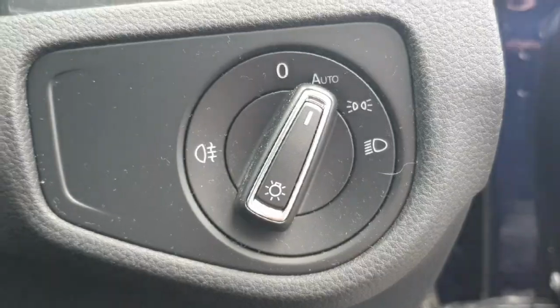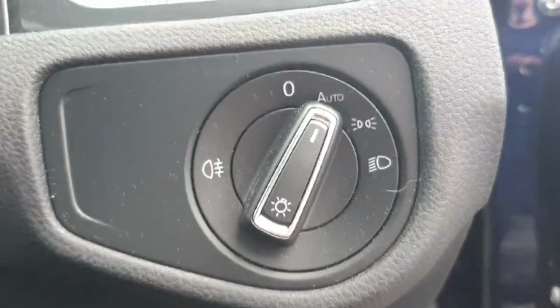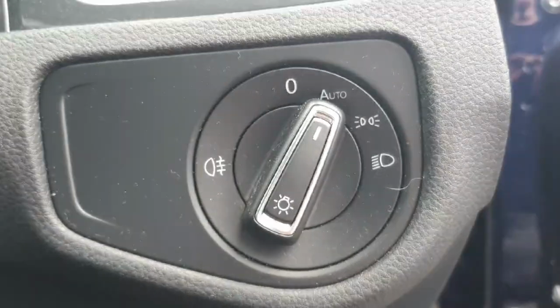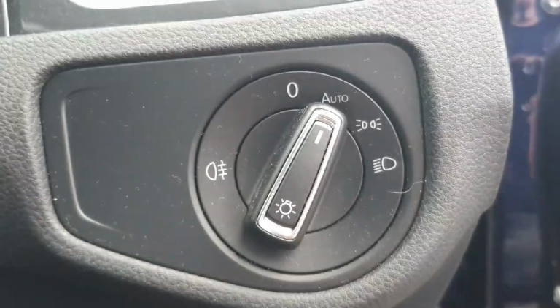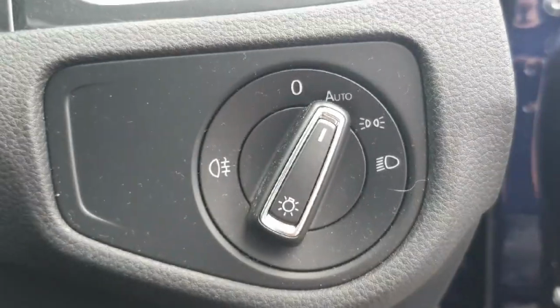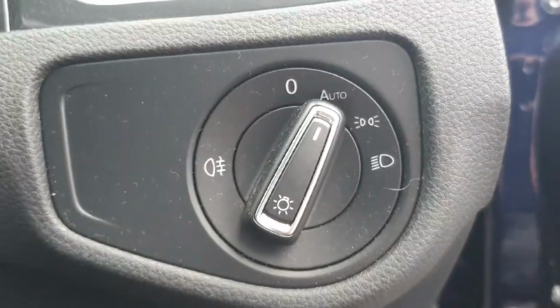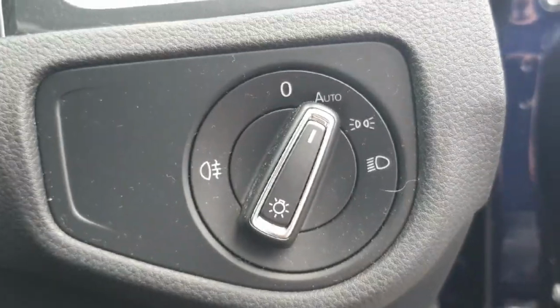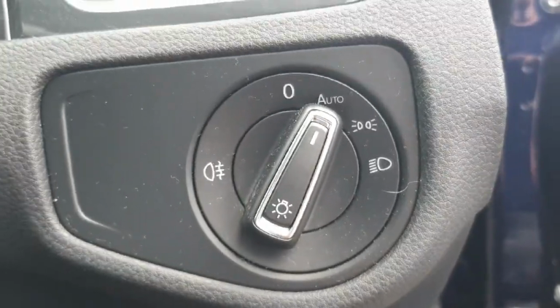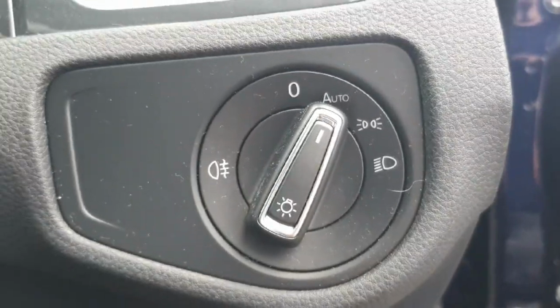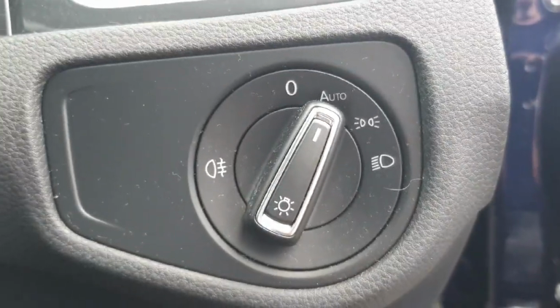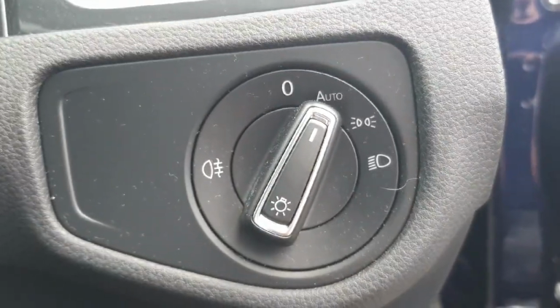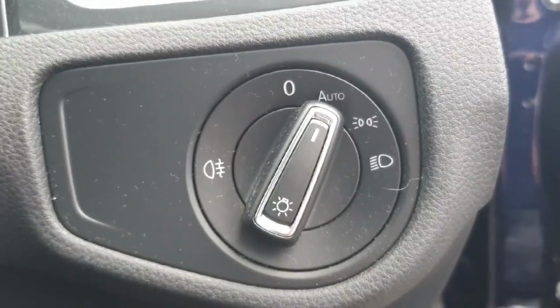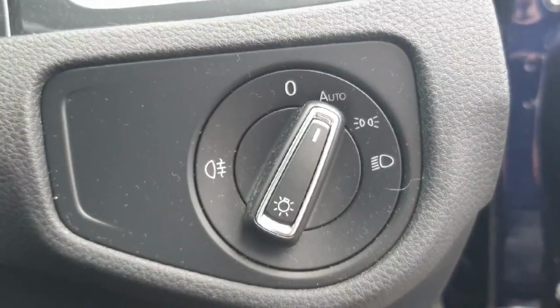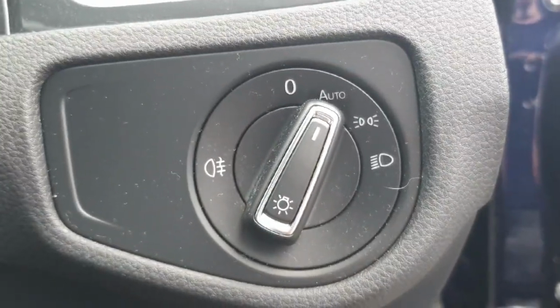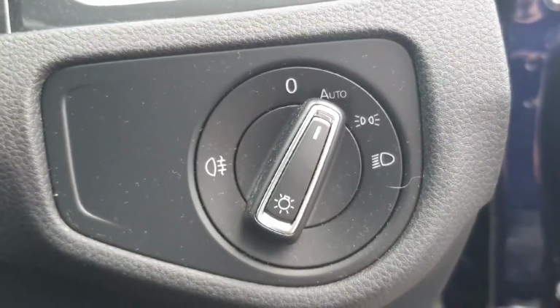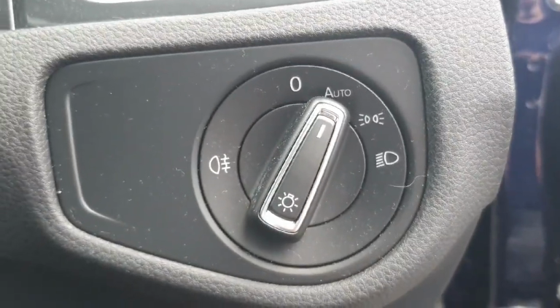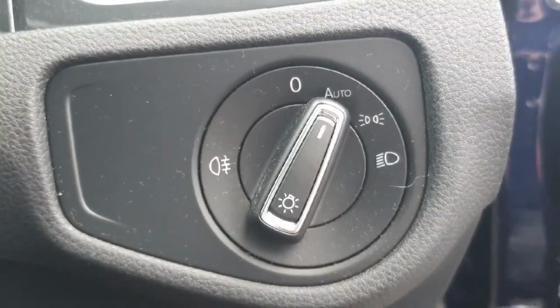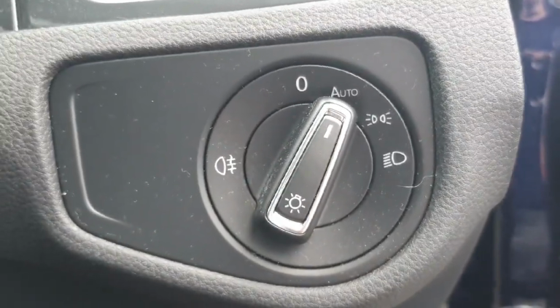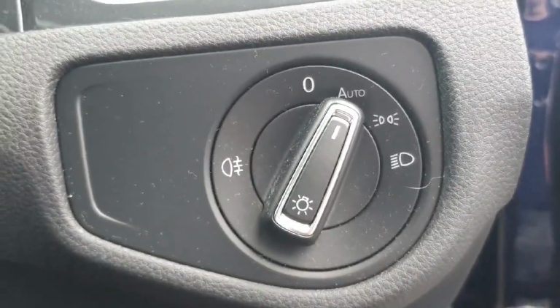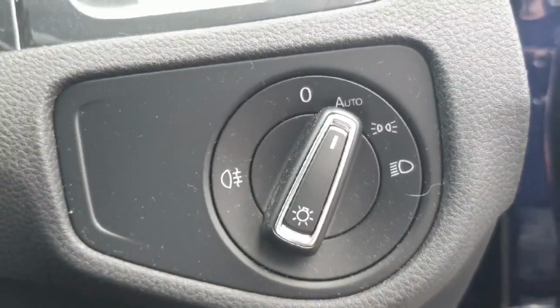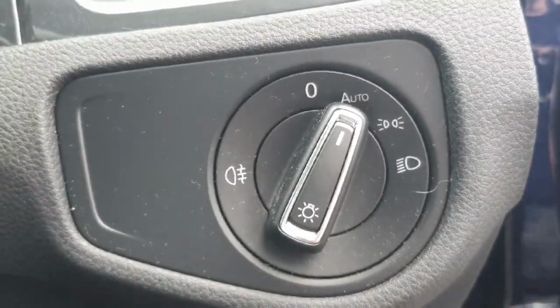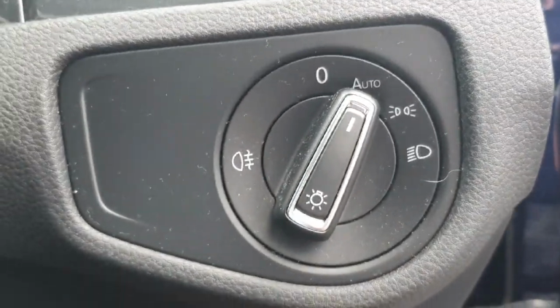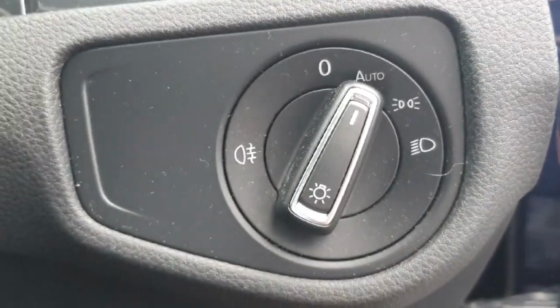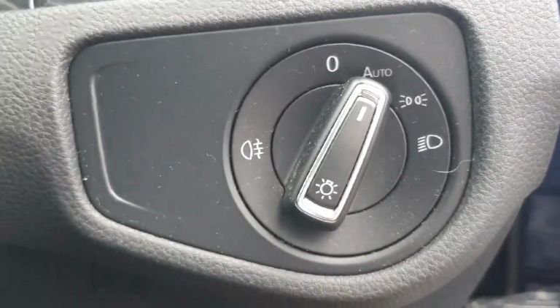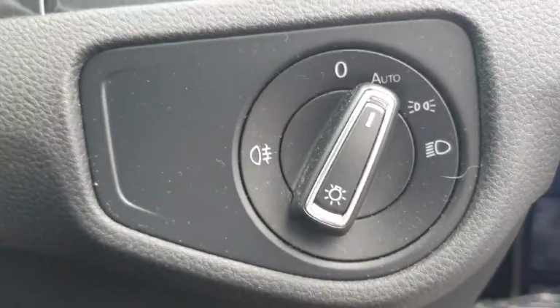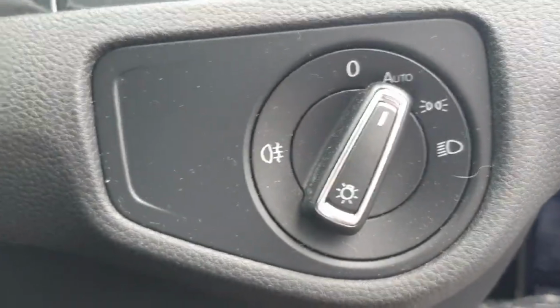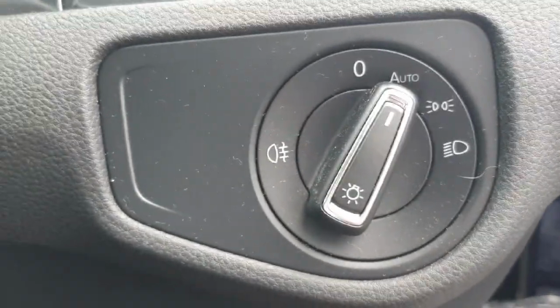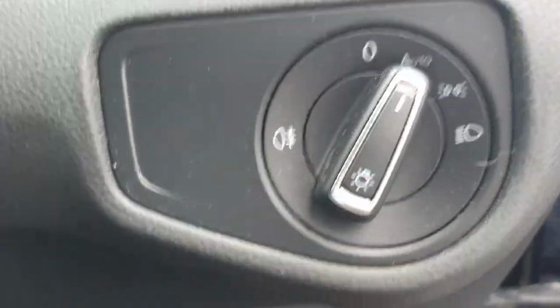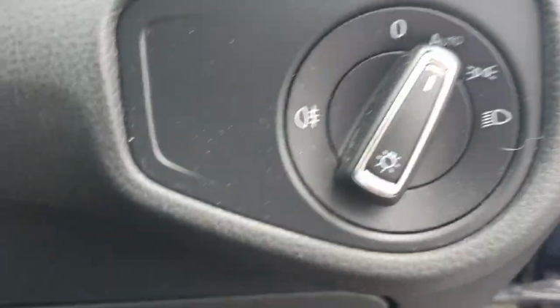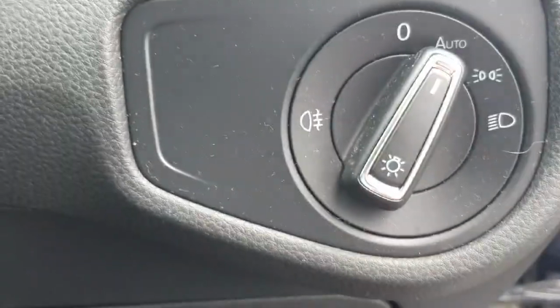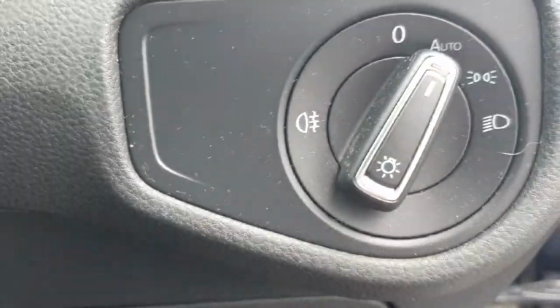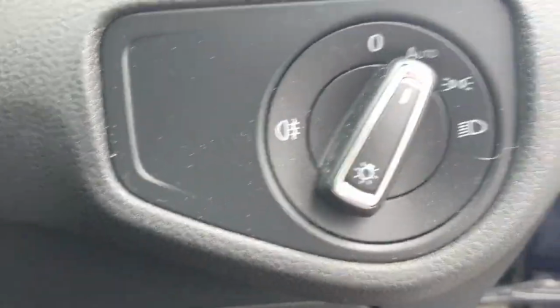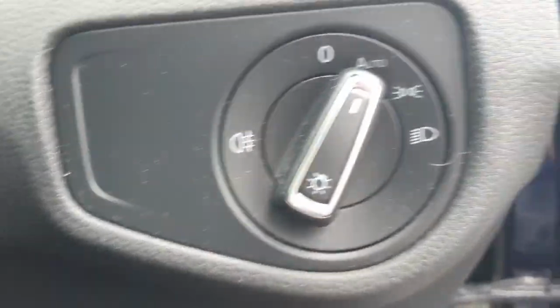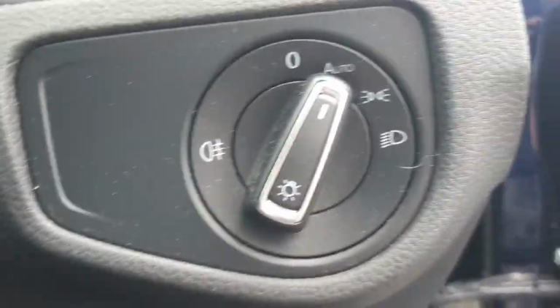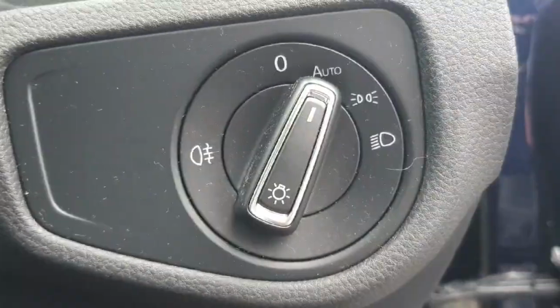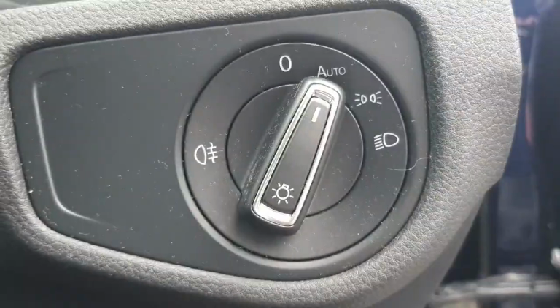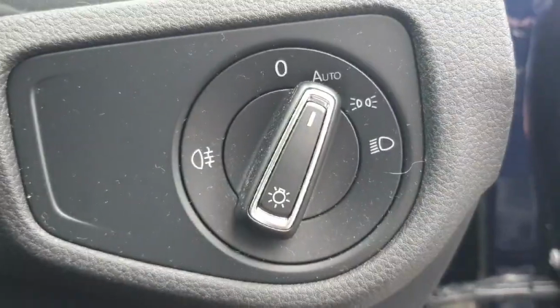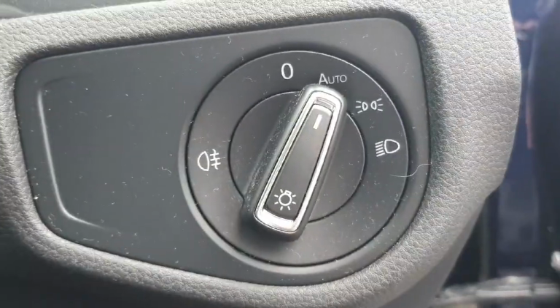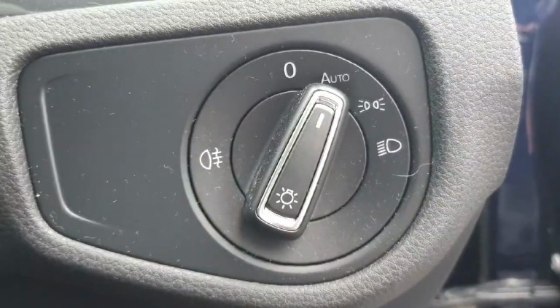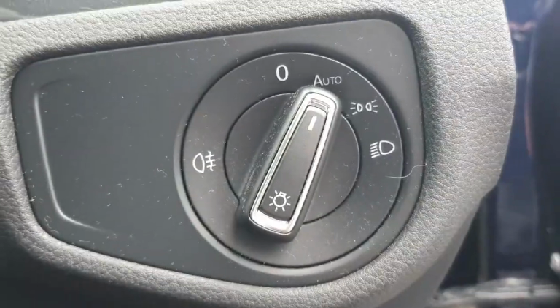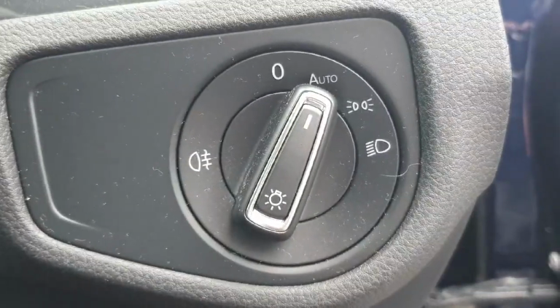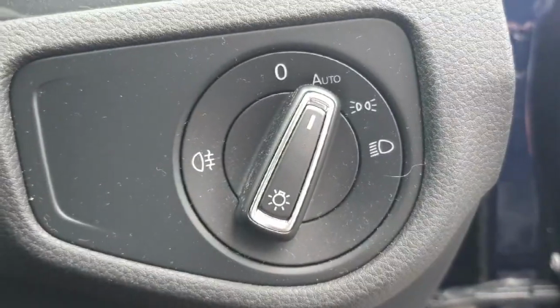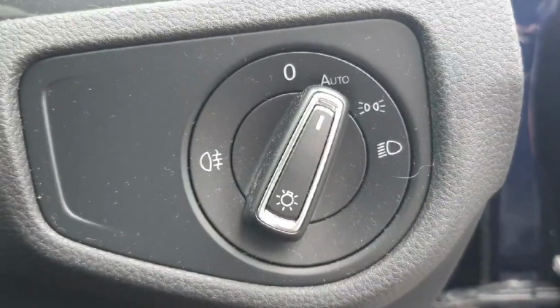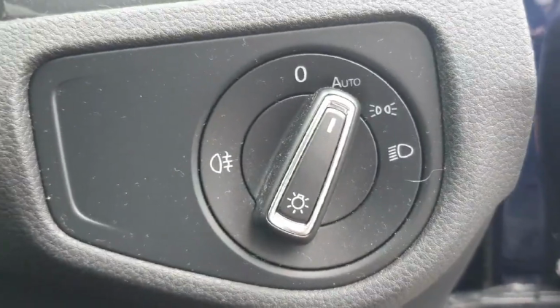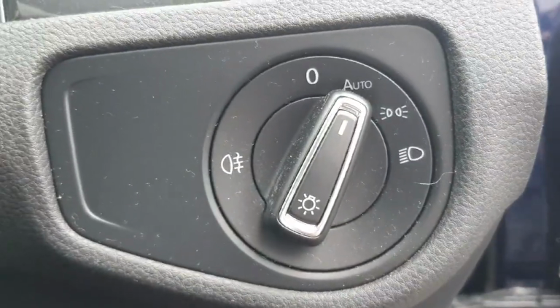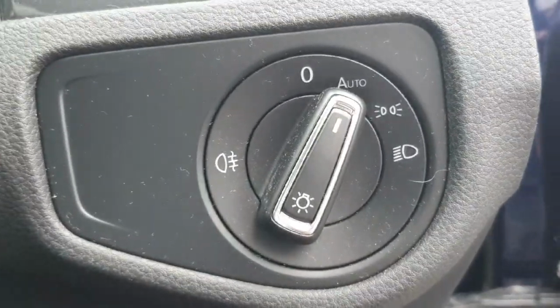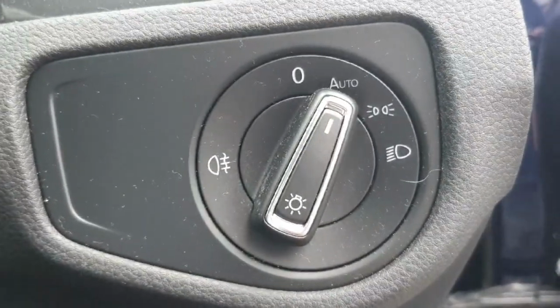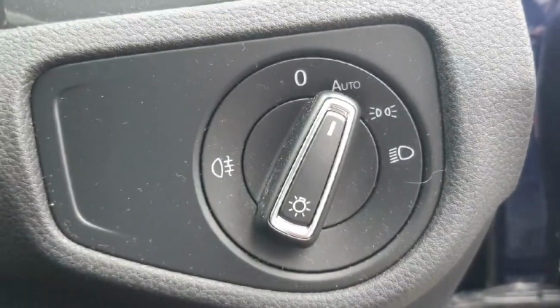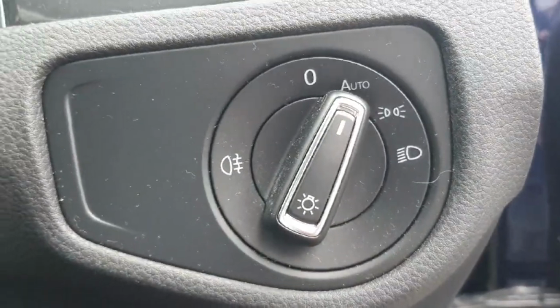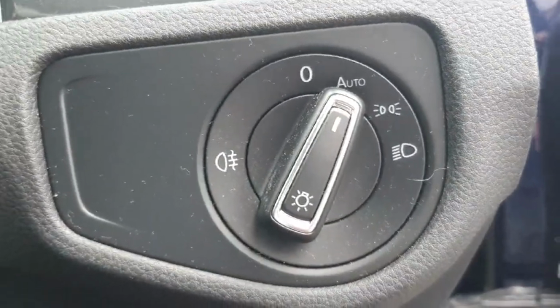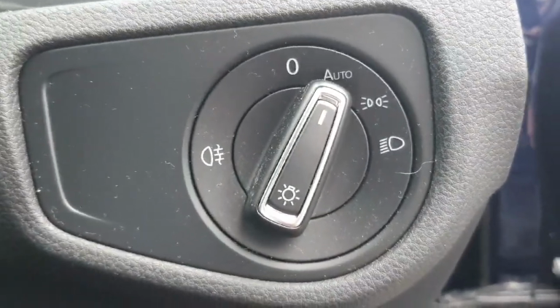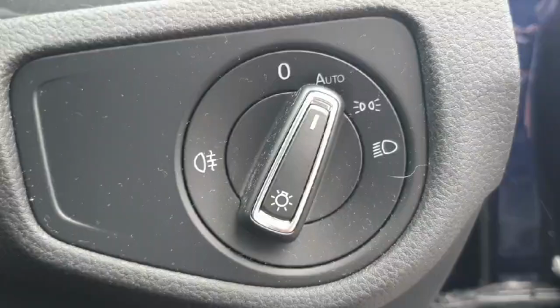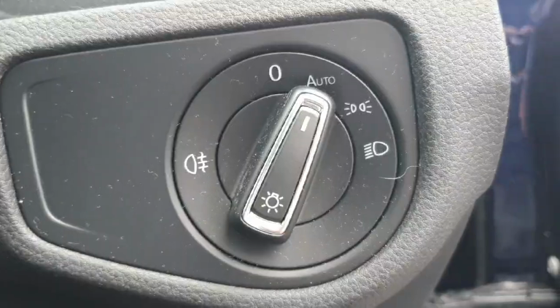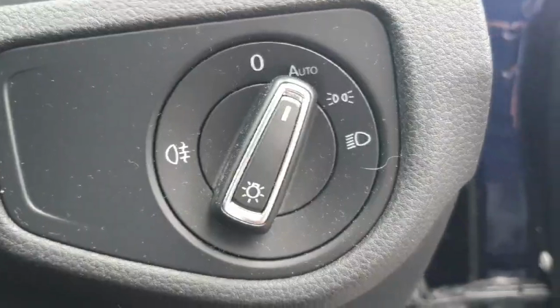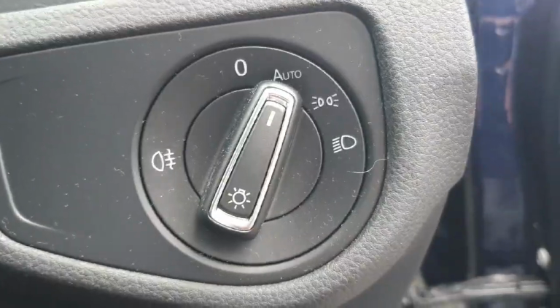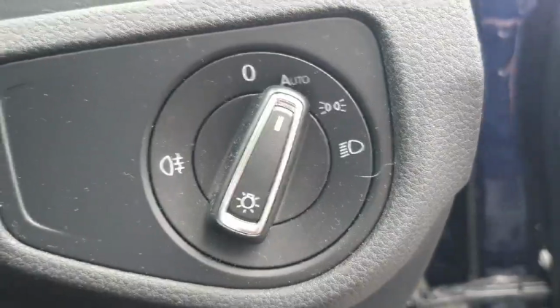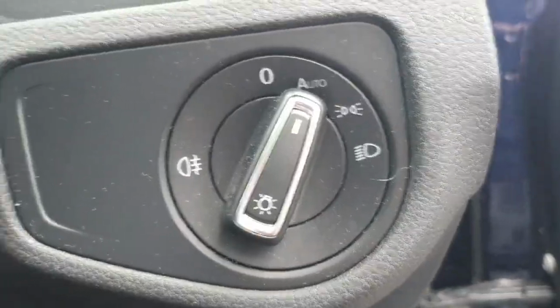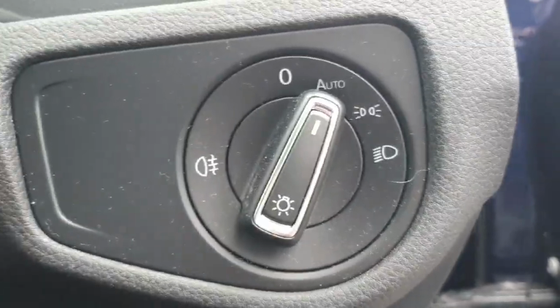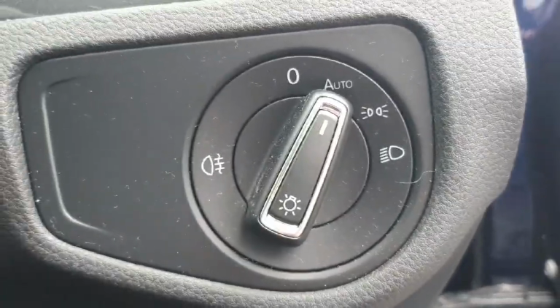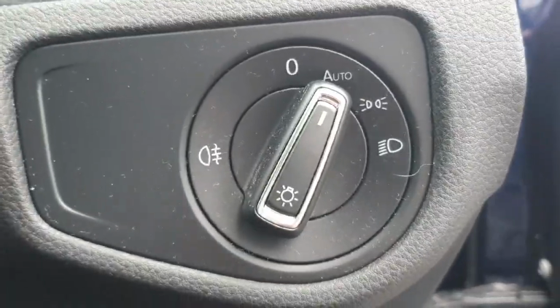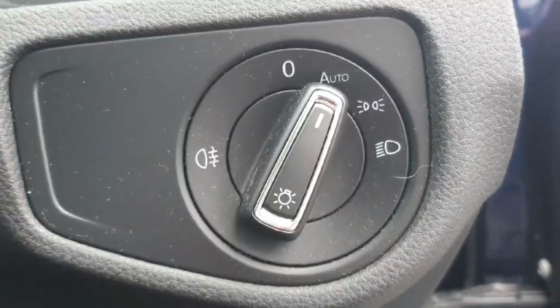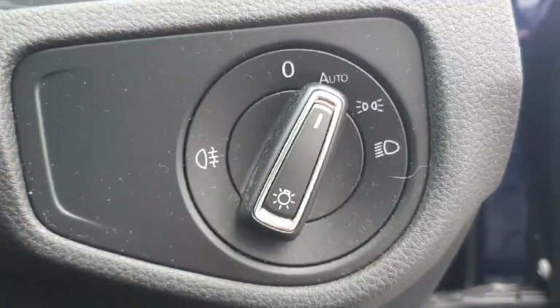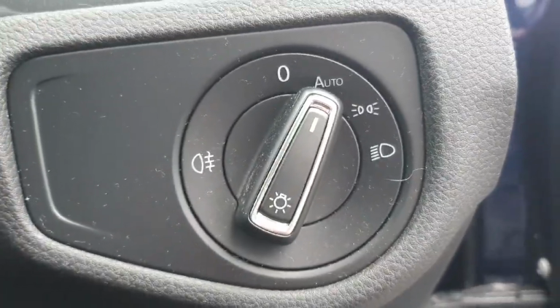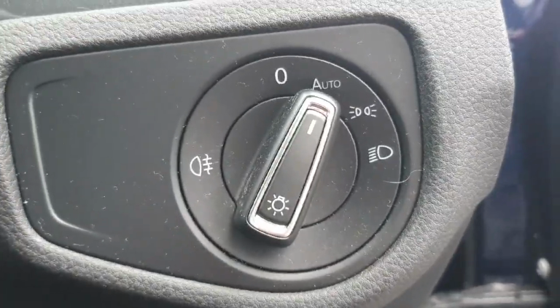We also have down here our light control. Currently it's on automatic, which means at night time the lights will automatically turn on, and in daytime they will turn off.